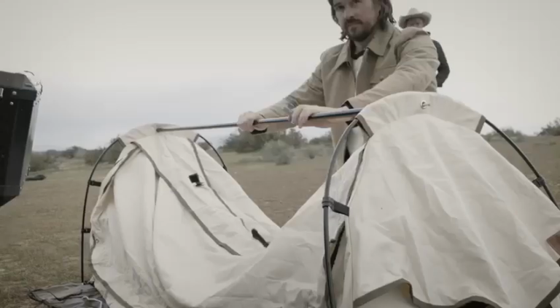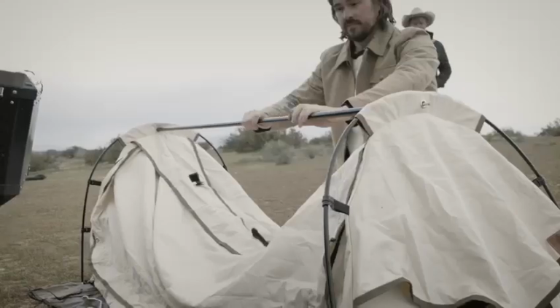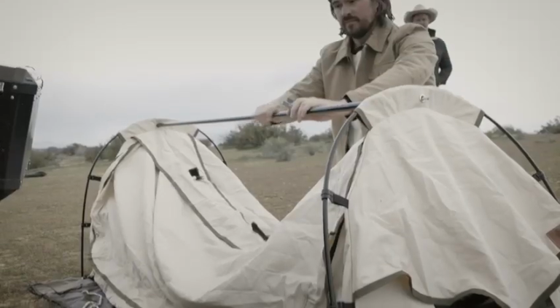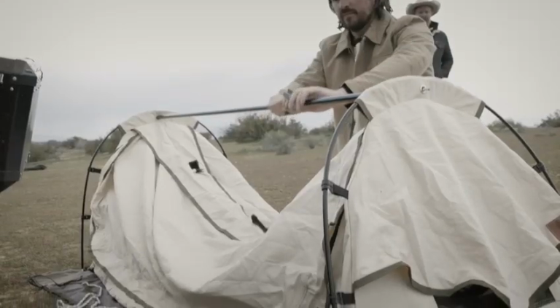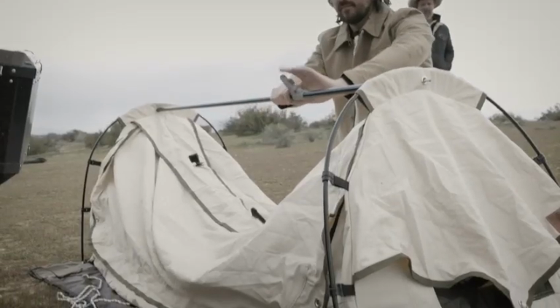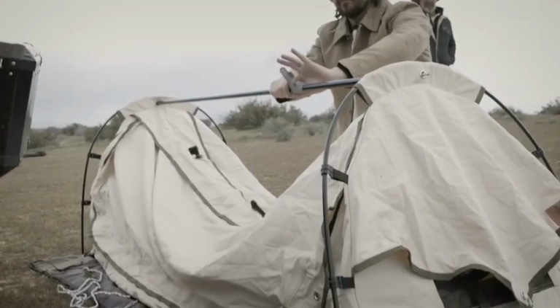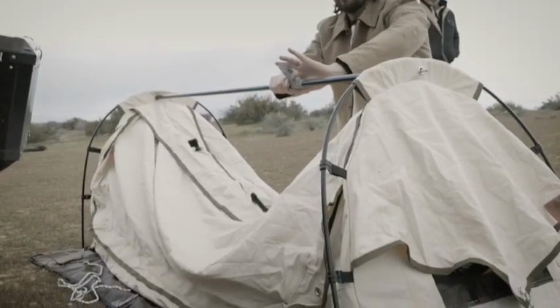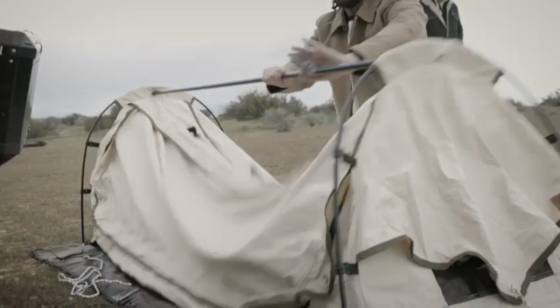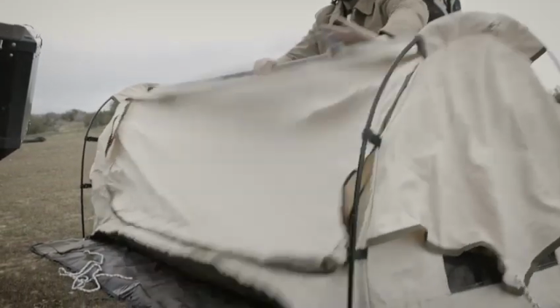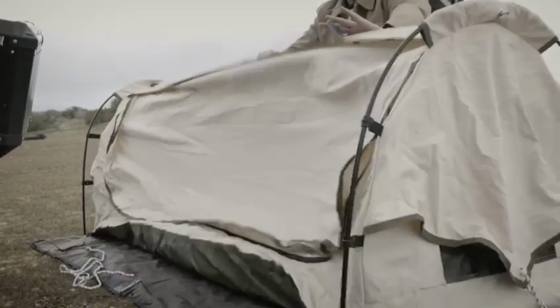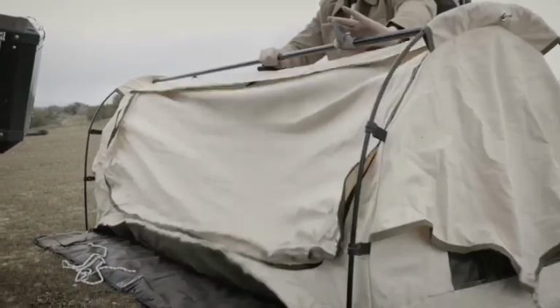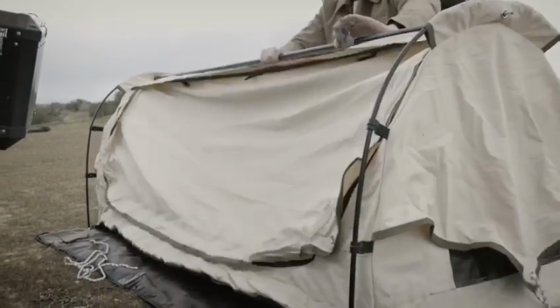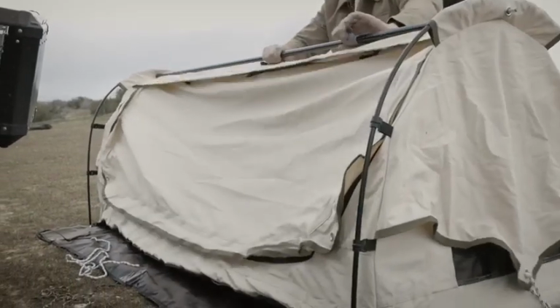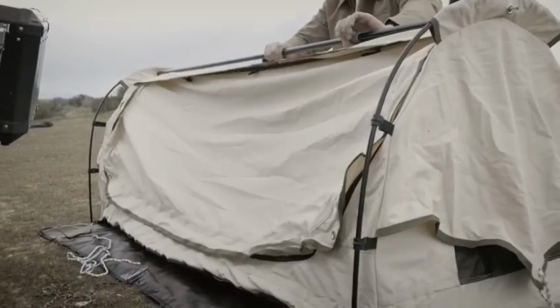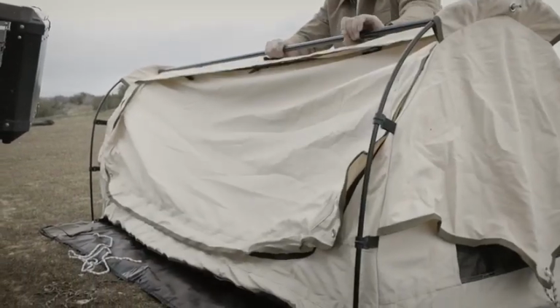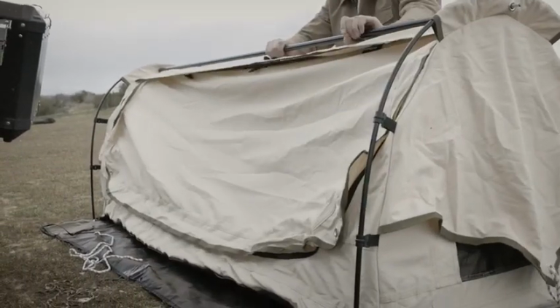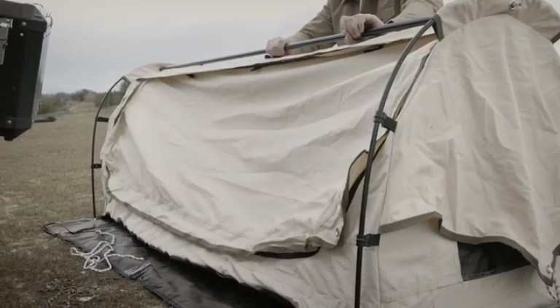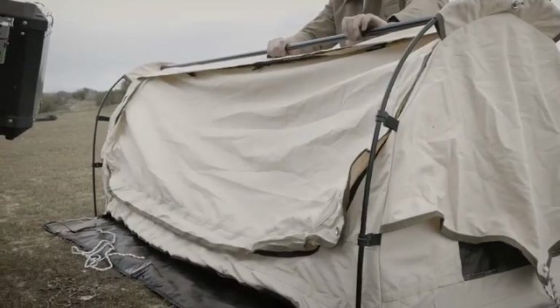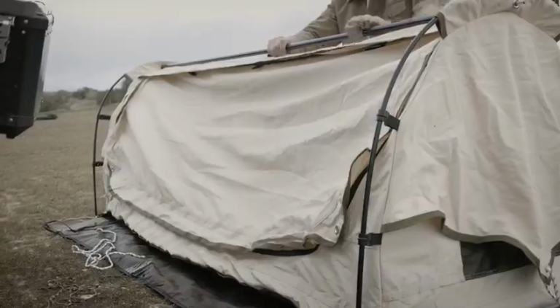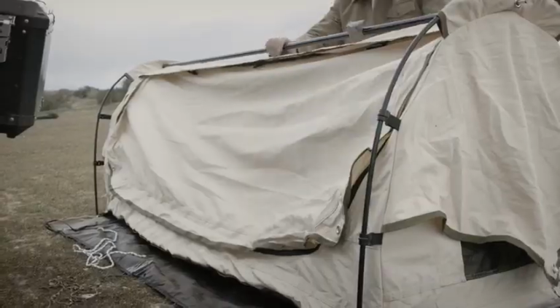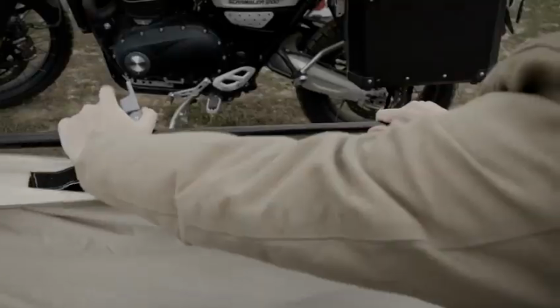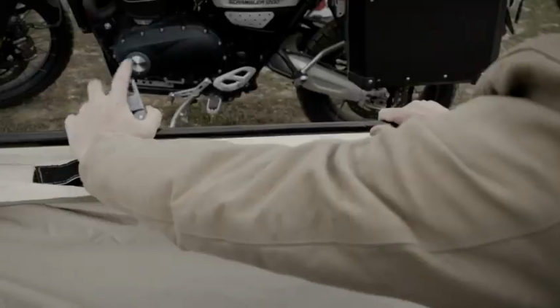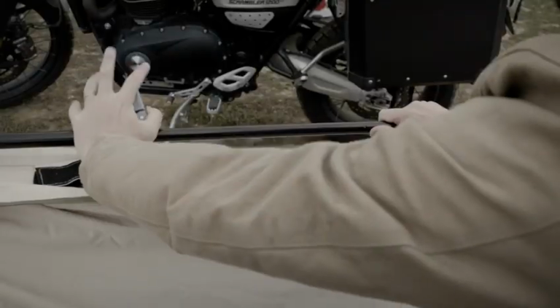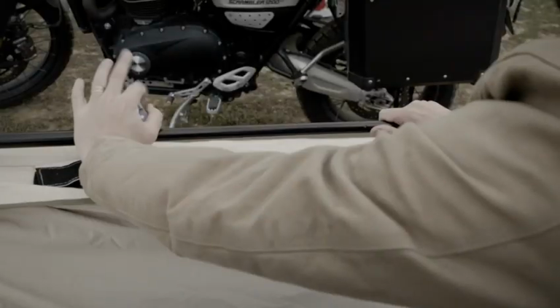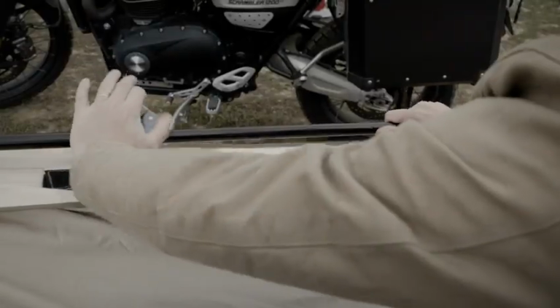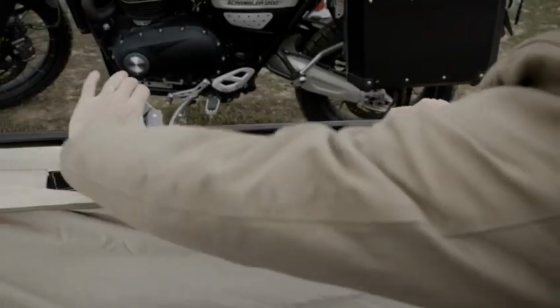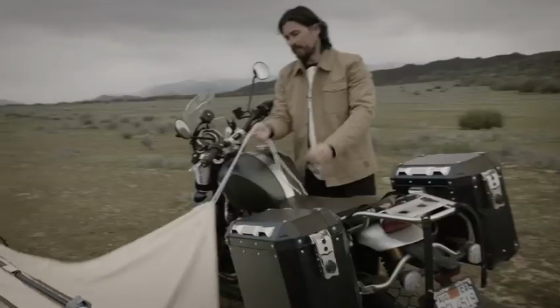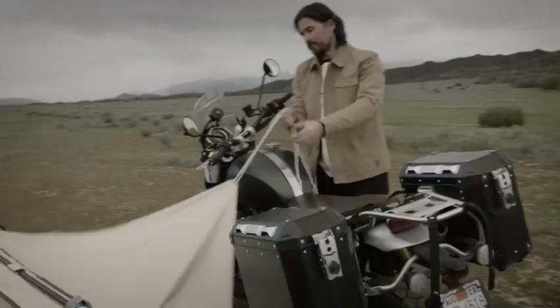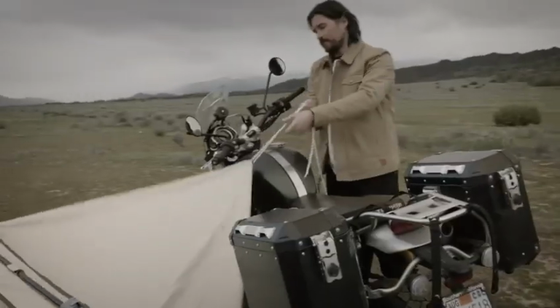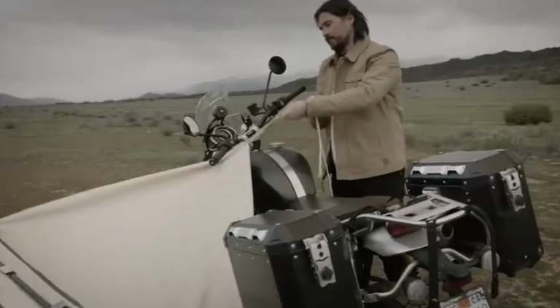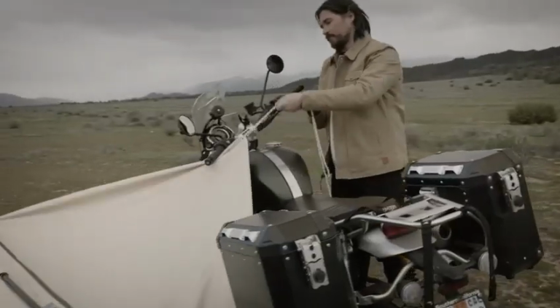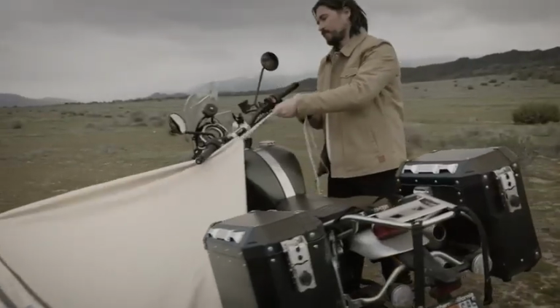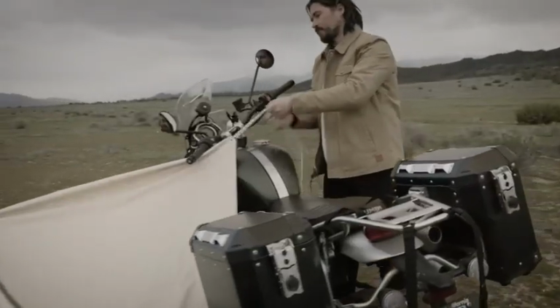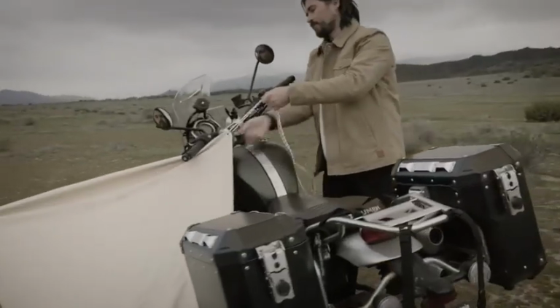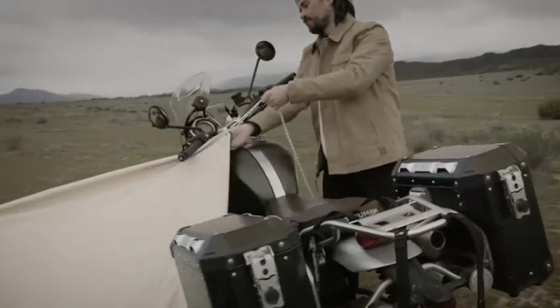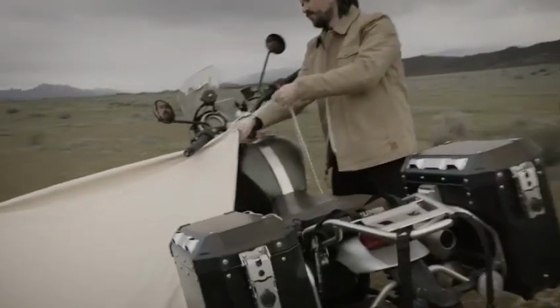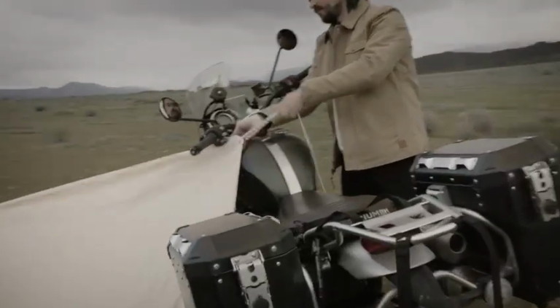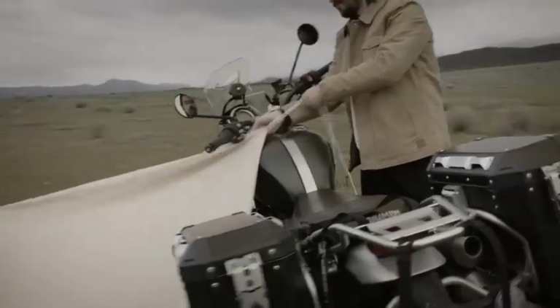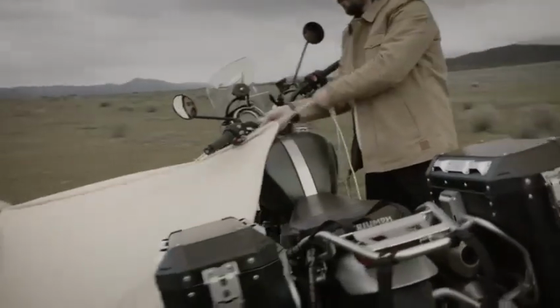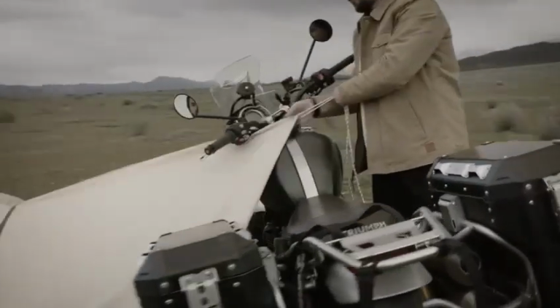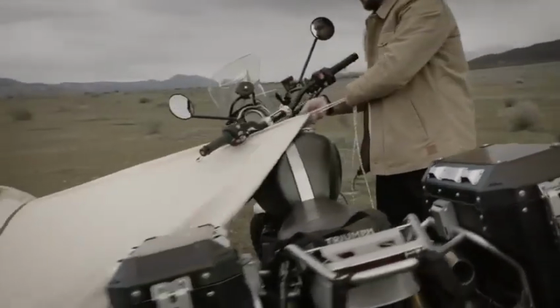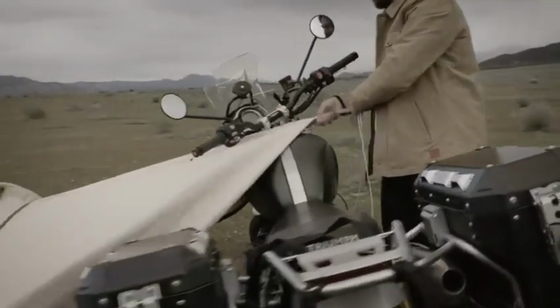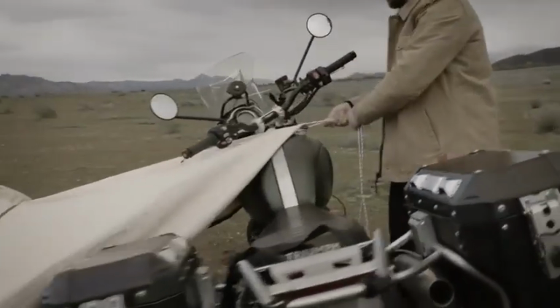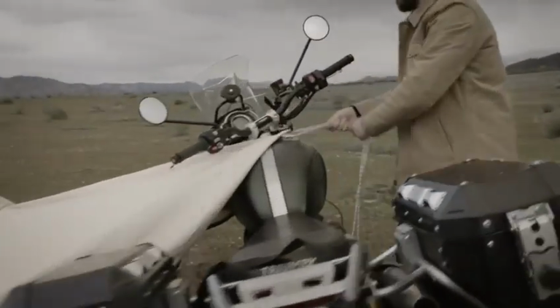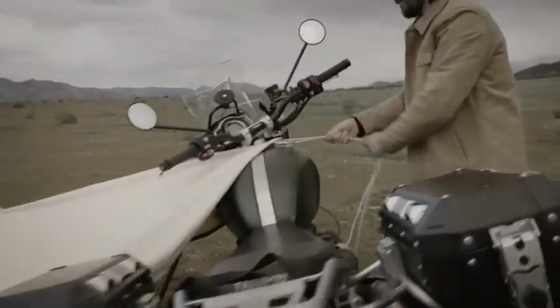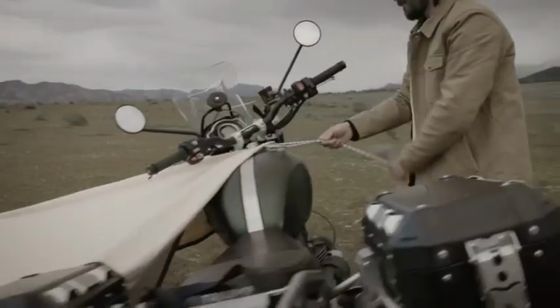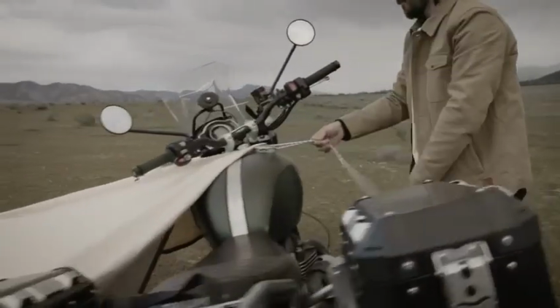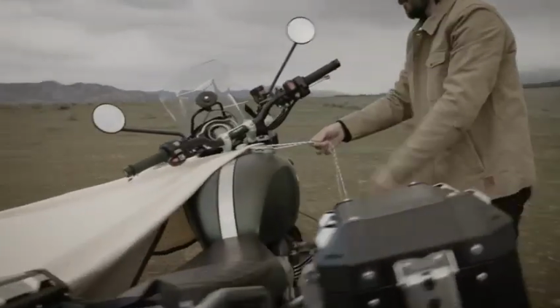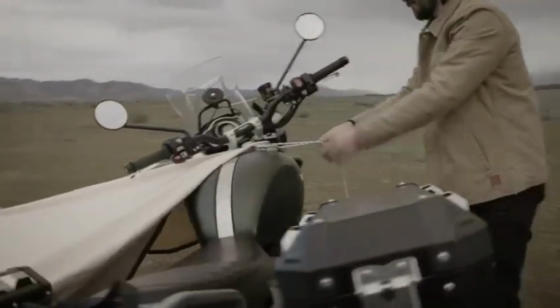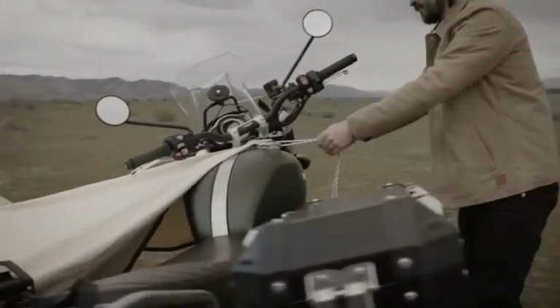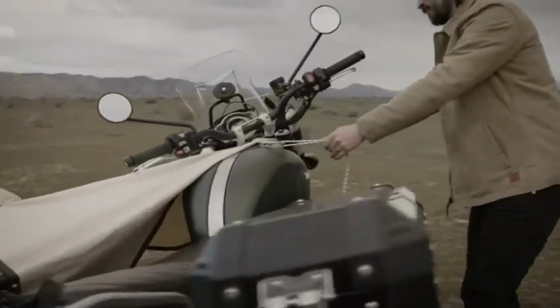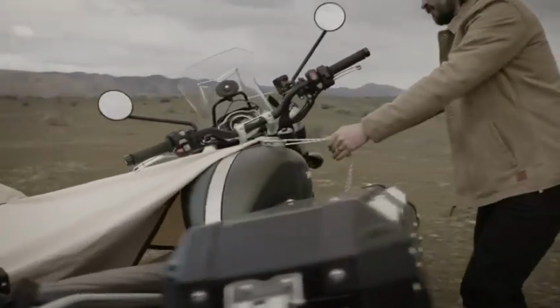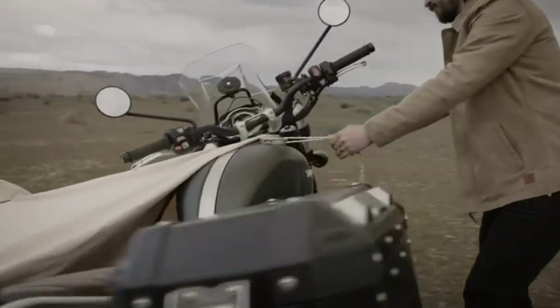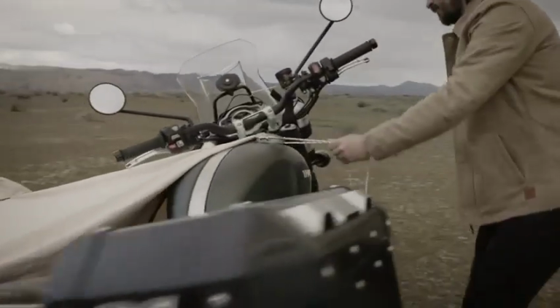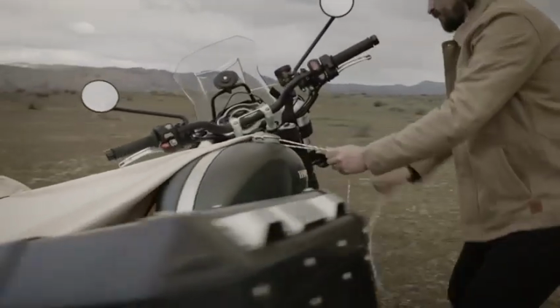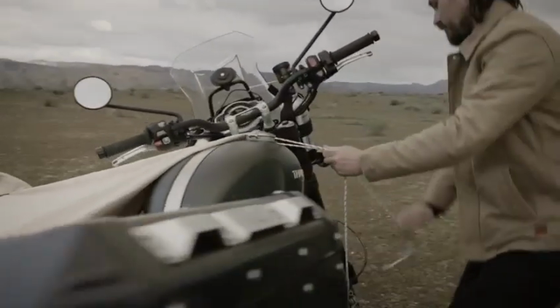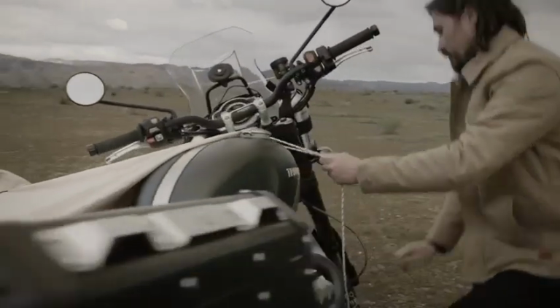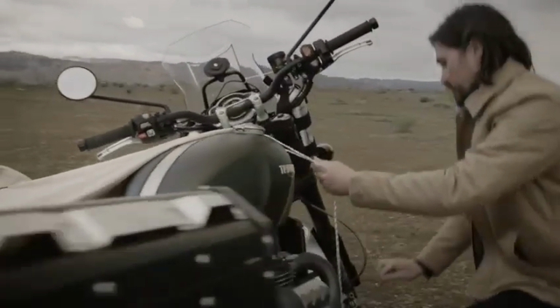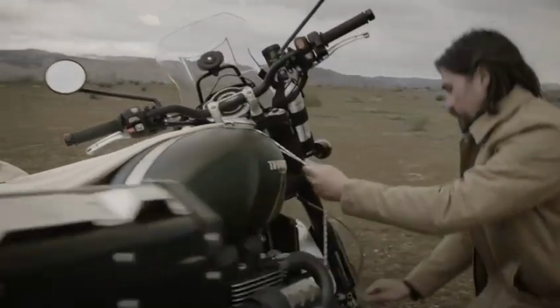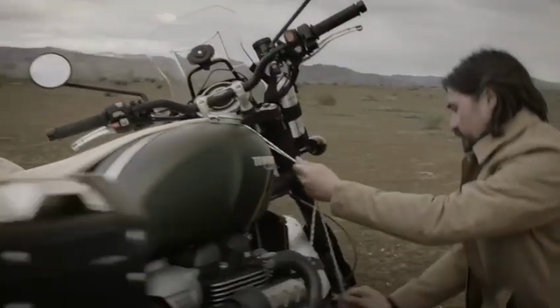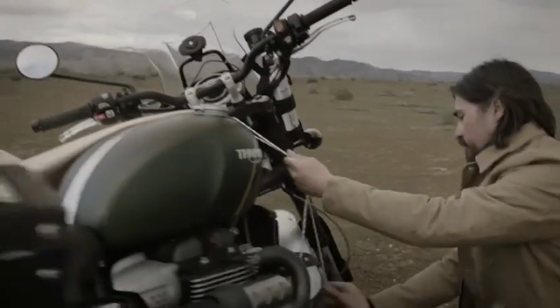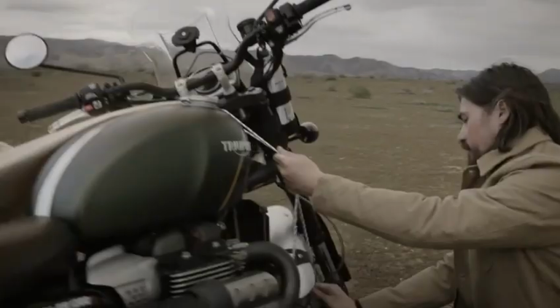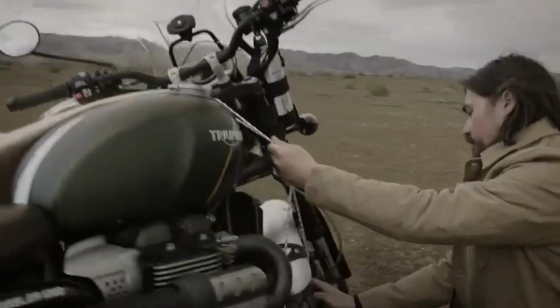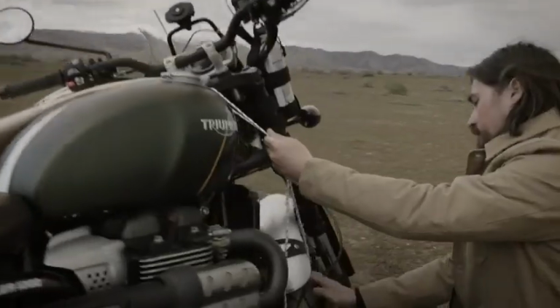Assemble and thread the telescopic center pole and spread the bar until it's nice and tight. Now pull the awning over your bike and tie it off to a spoke or a peg or whatever works best.